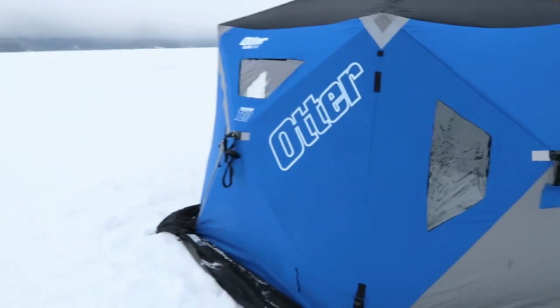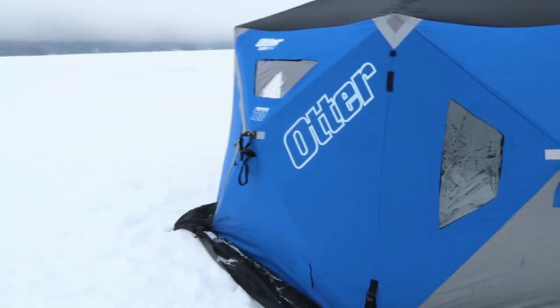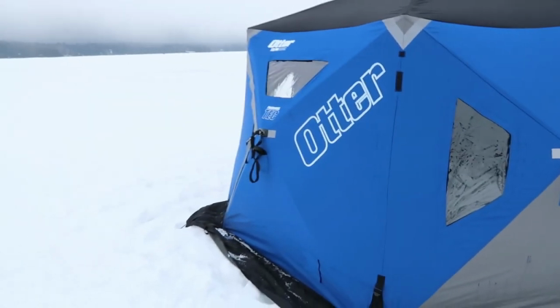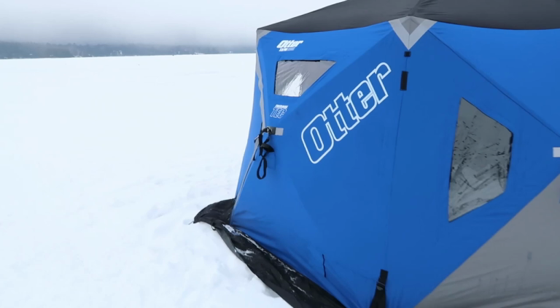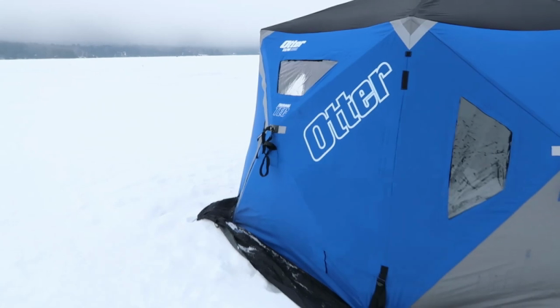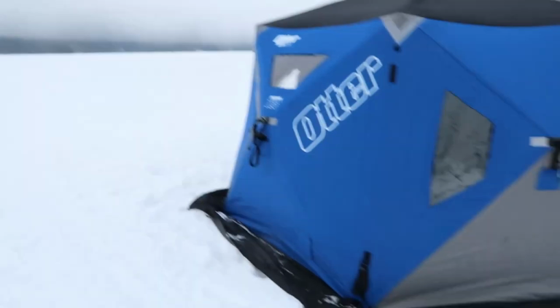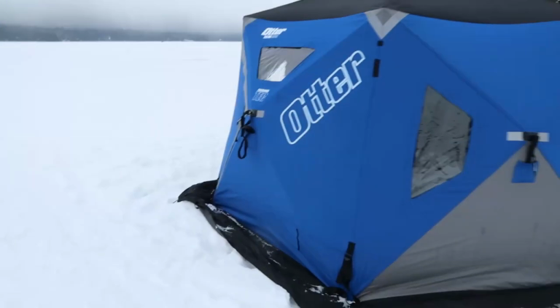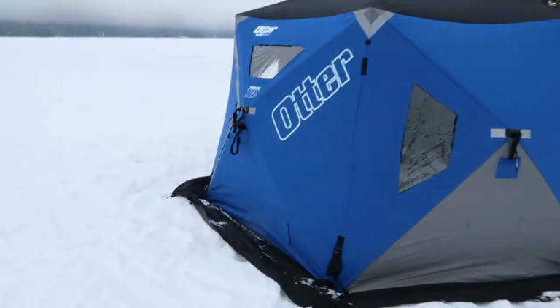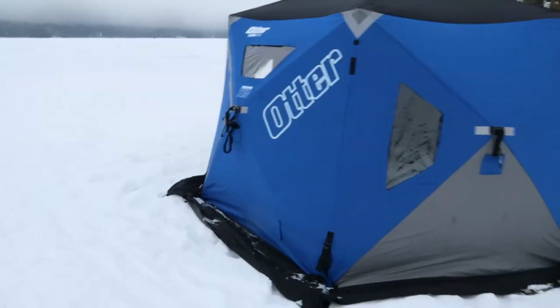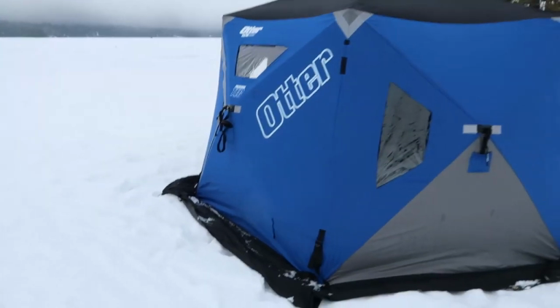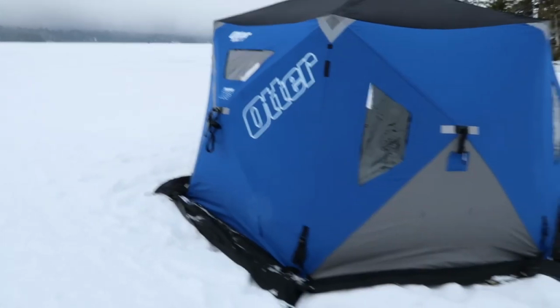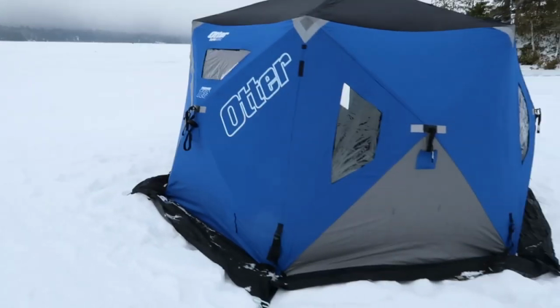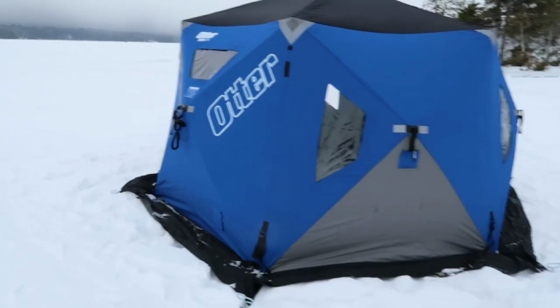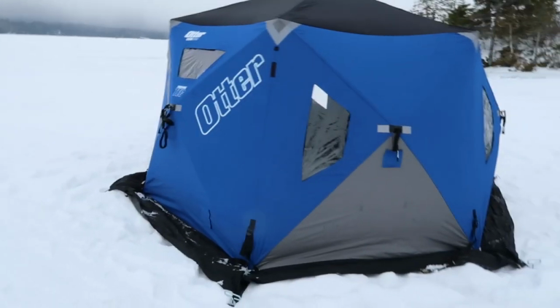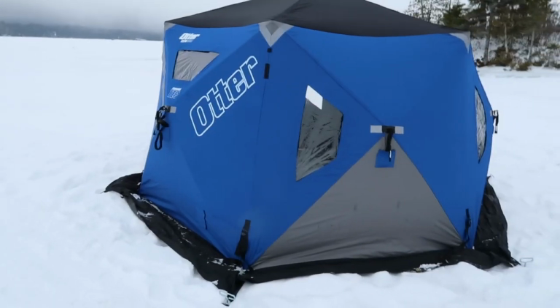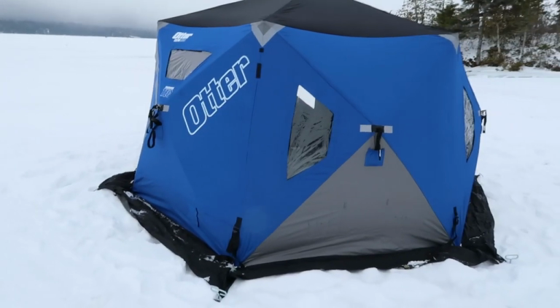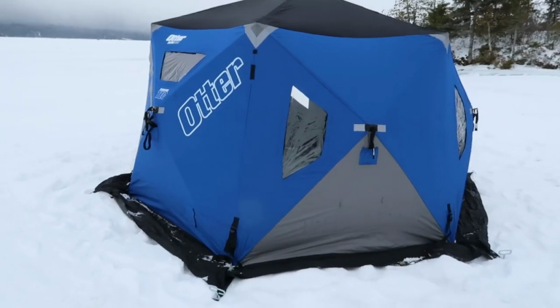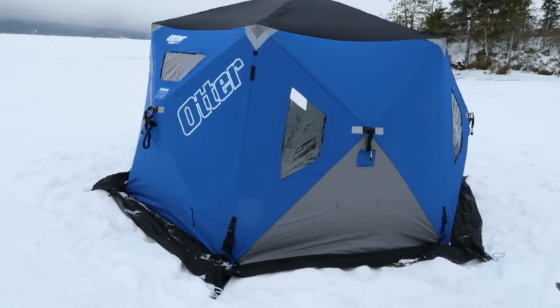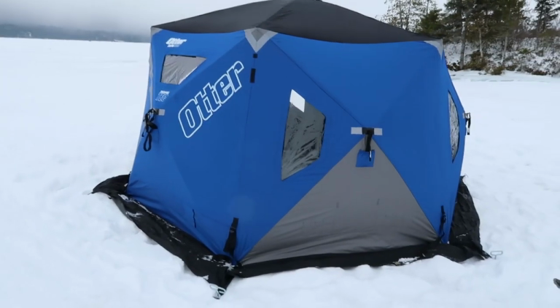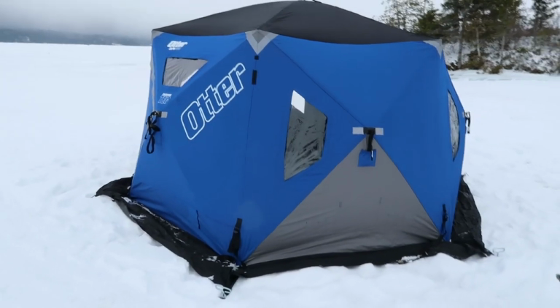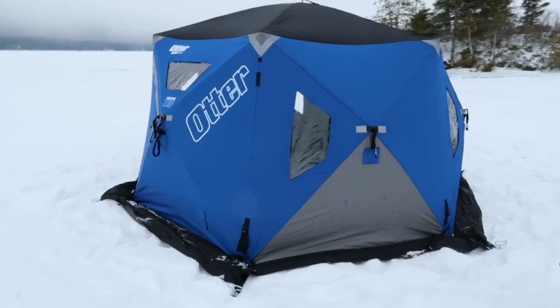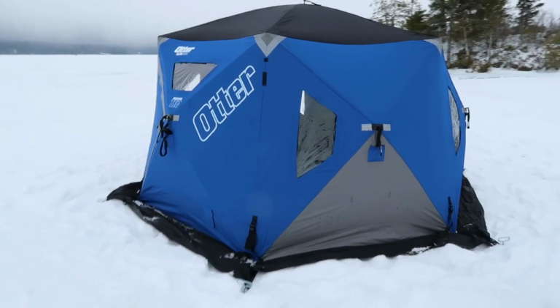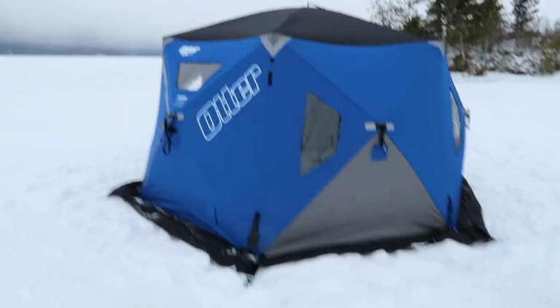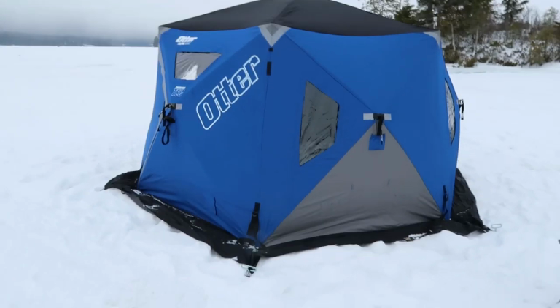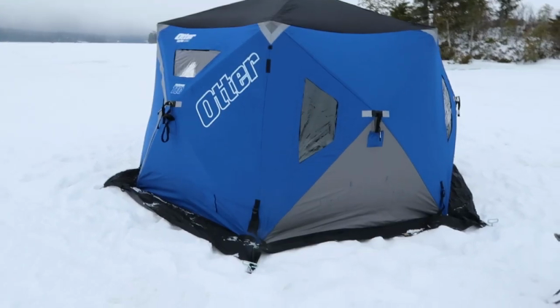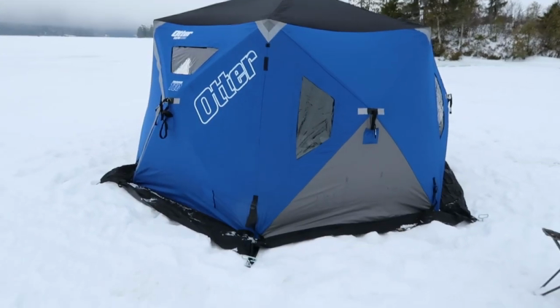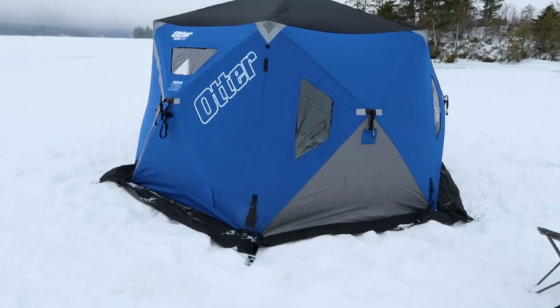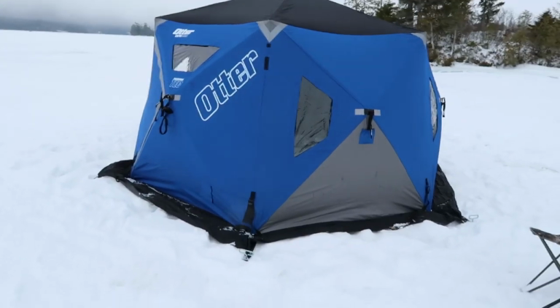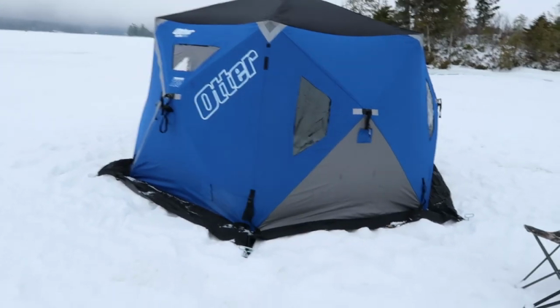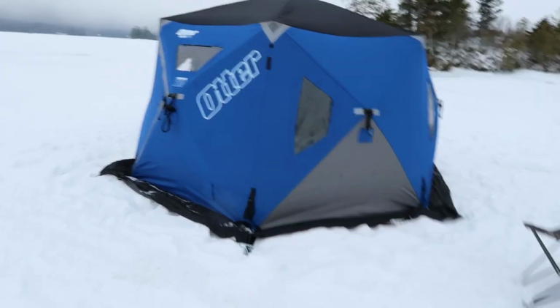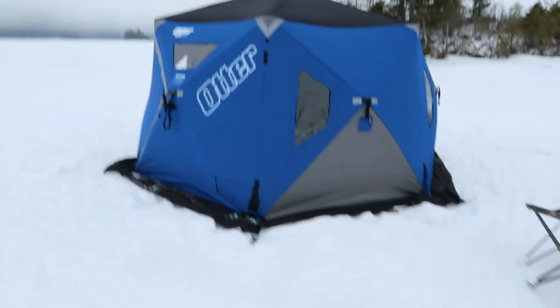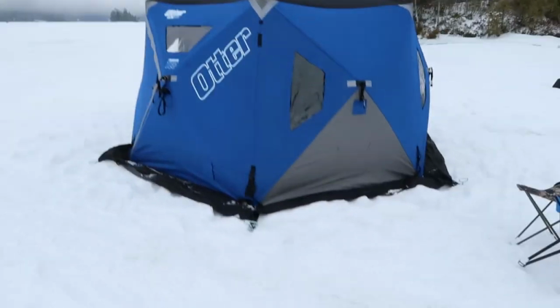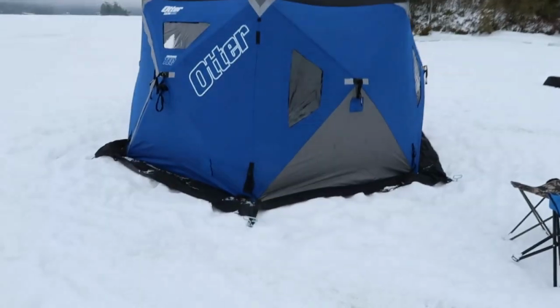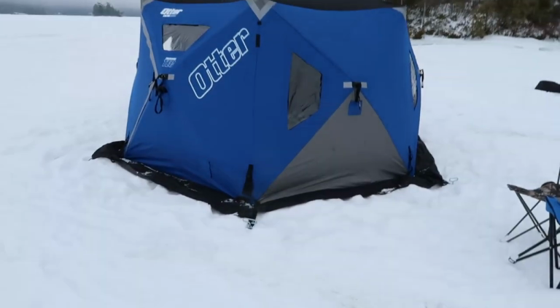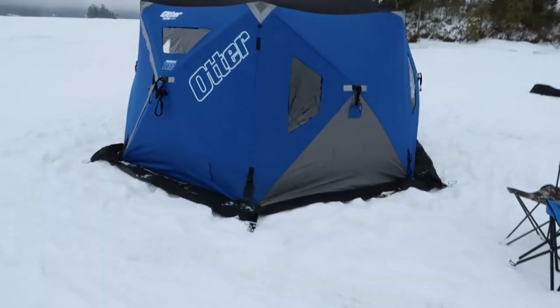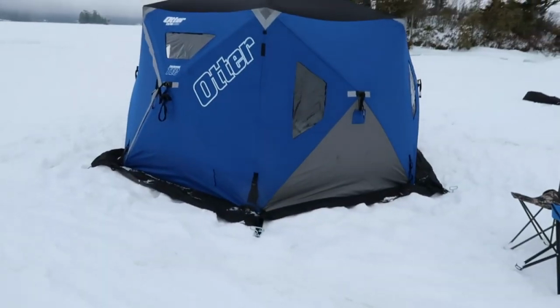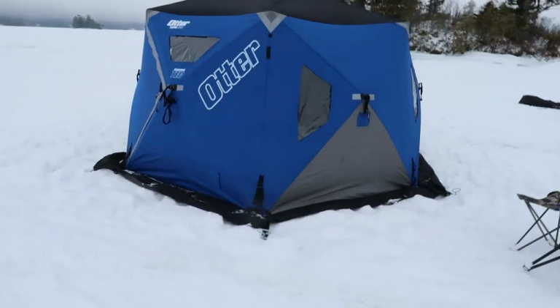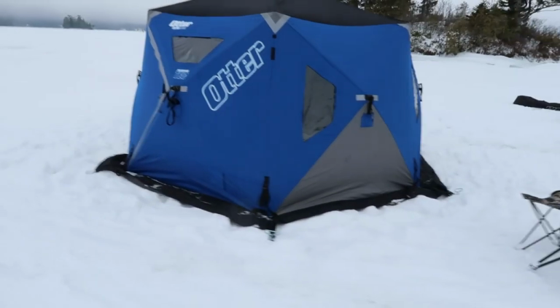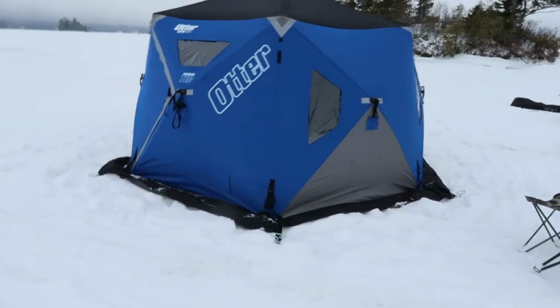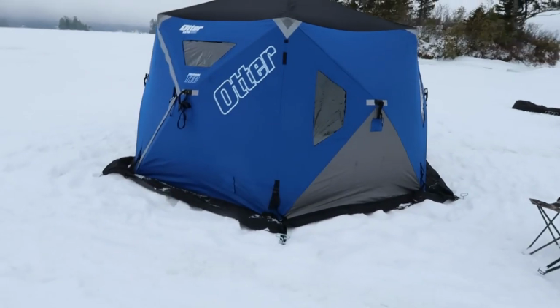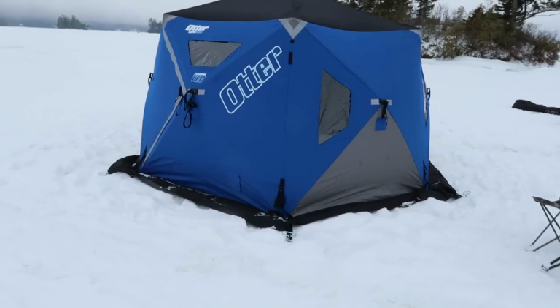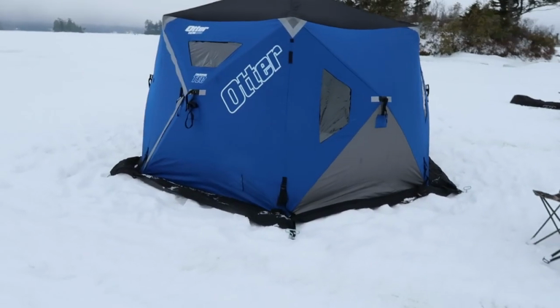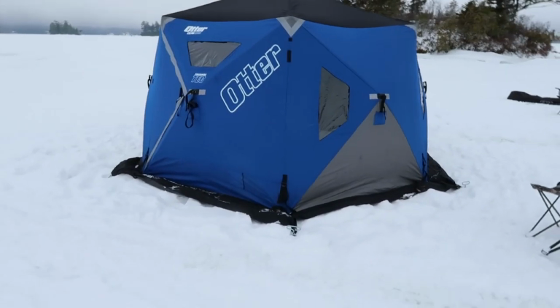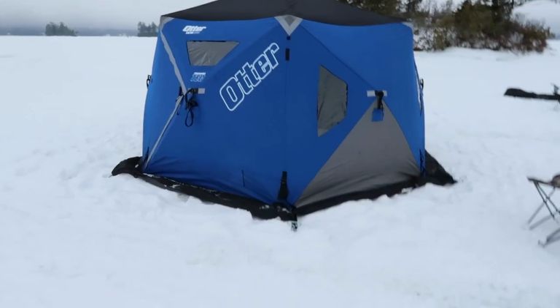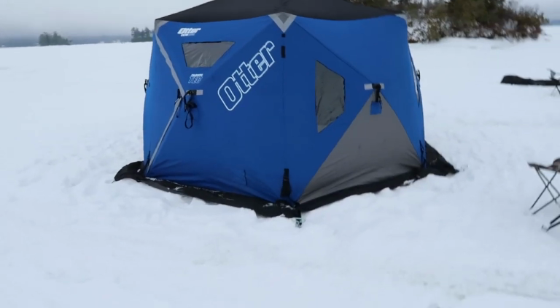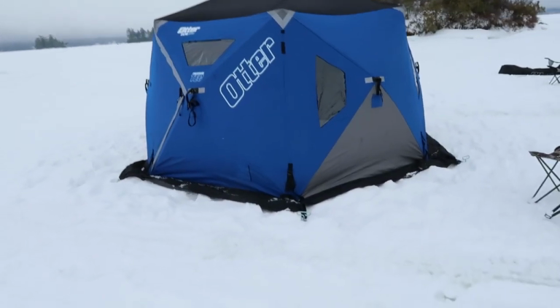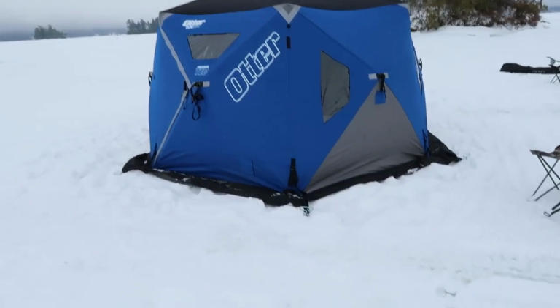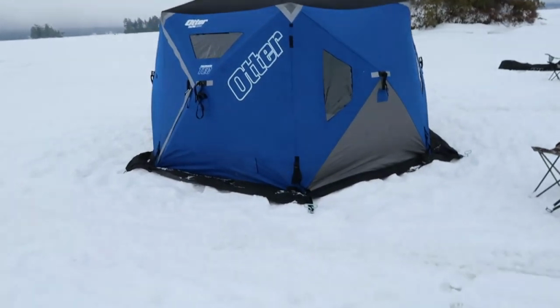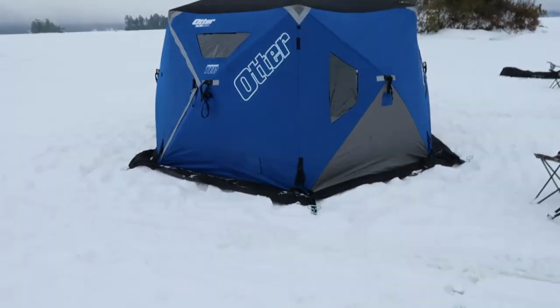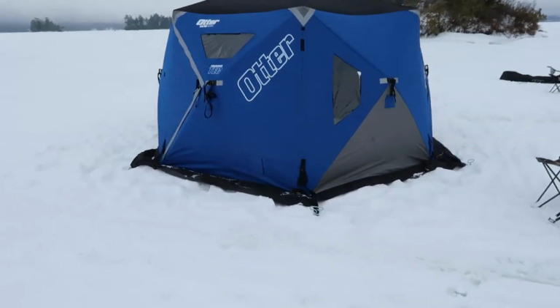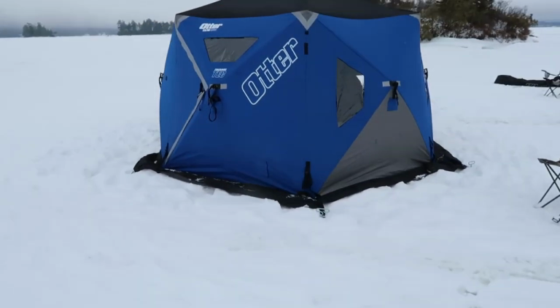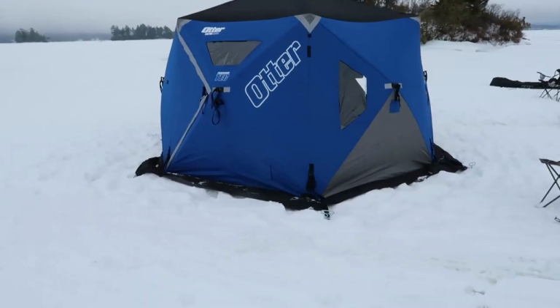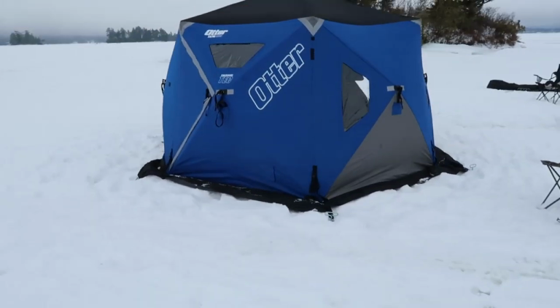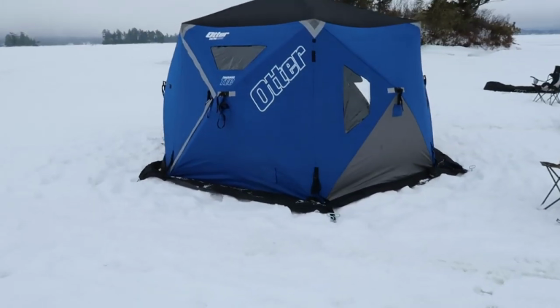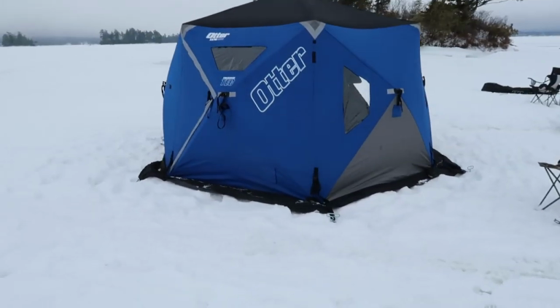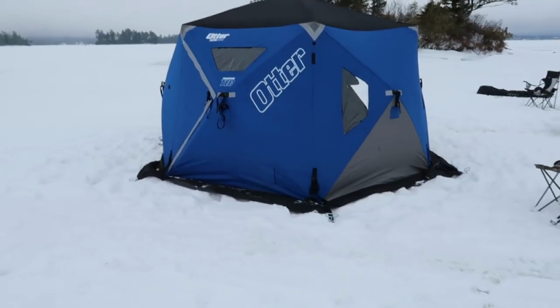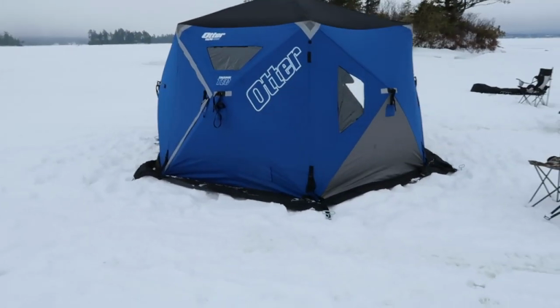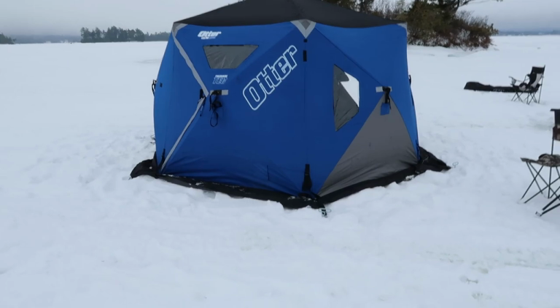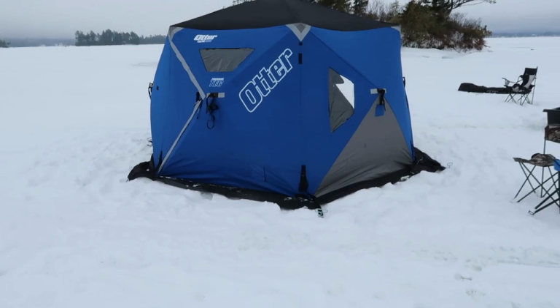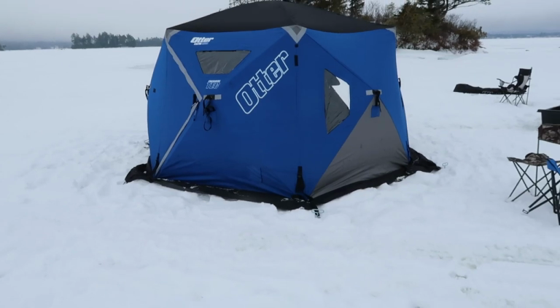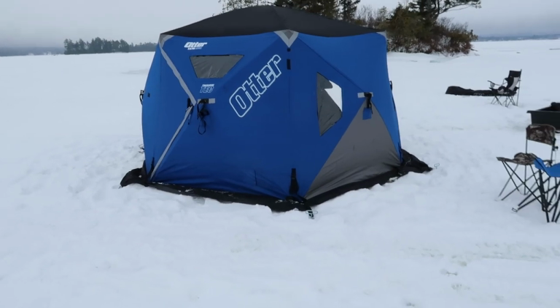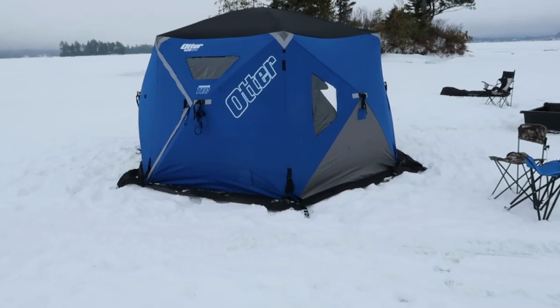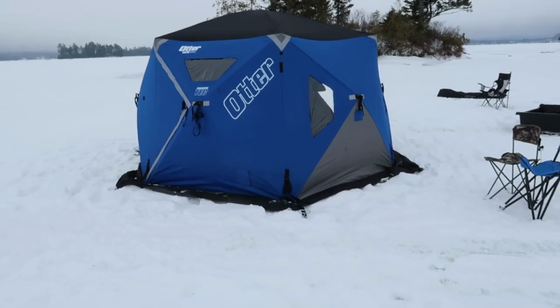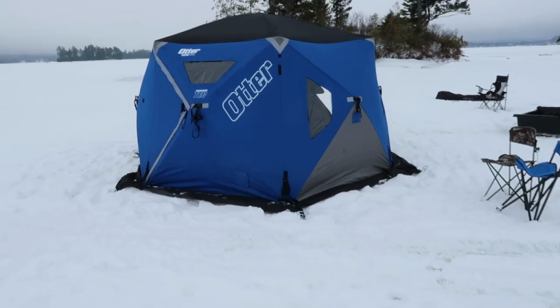Anyway, that's the monster of a shack — the Otter XTH Pro Resort.